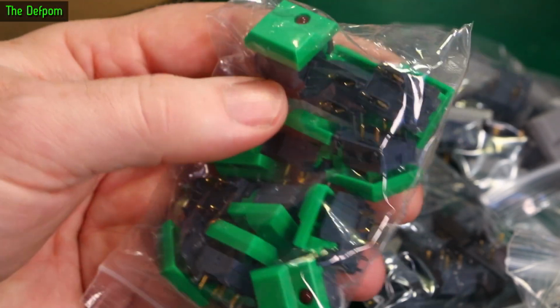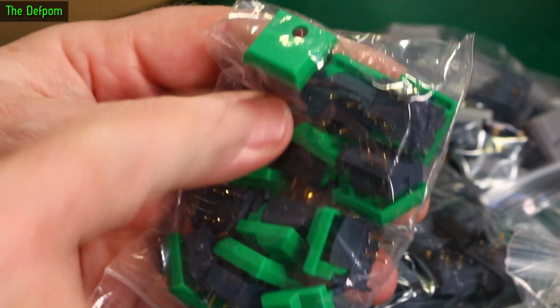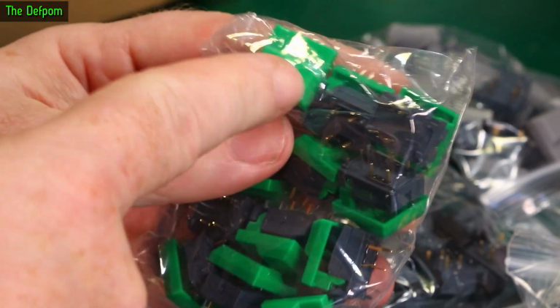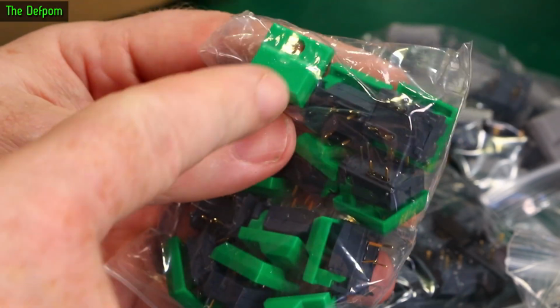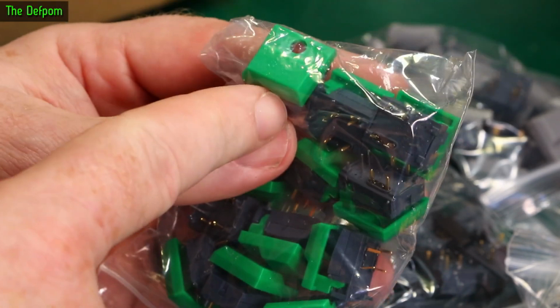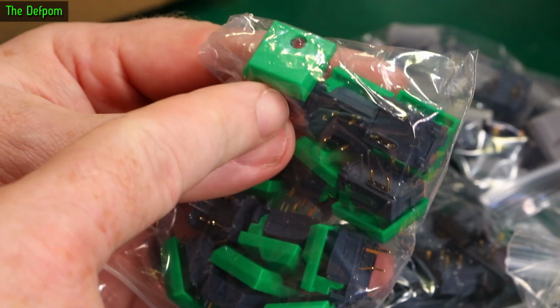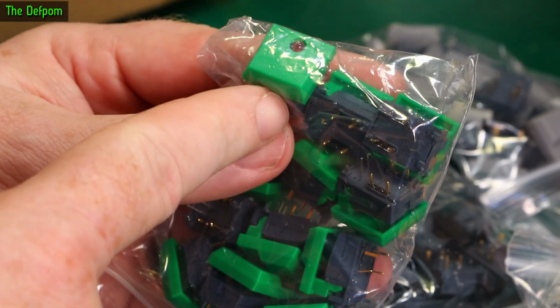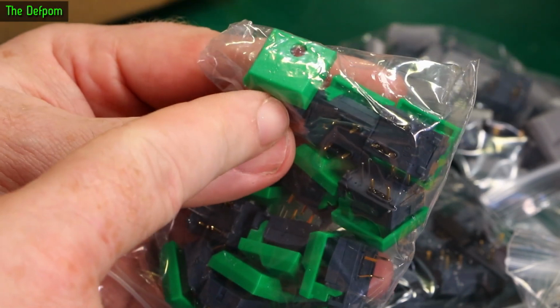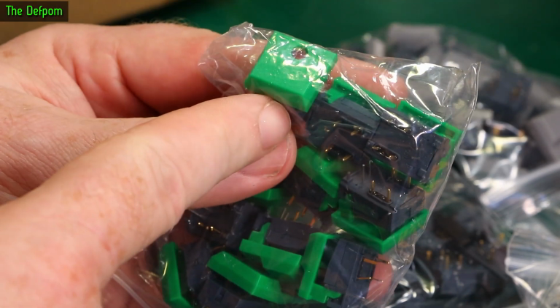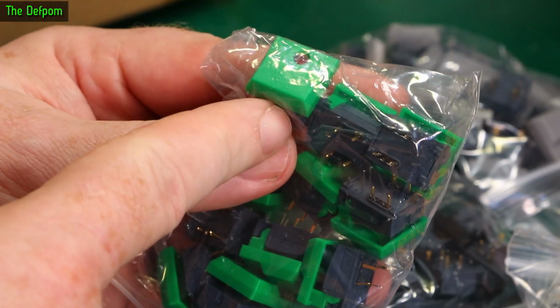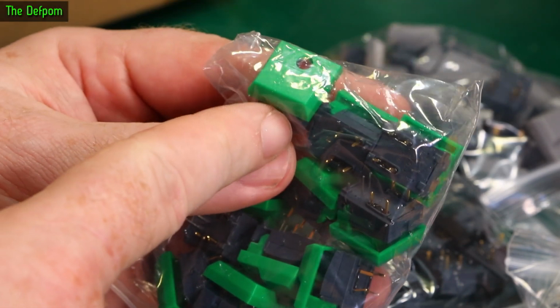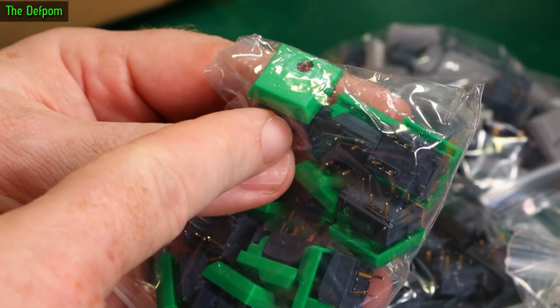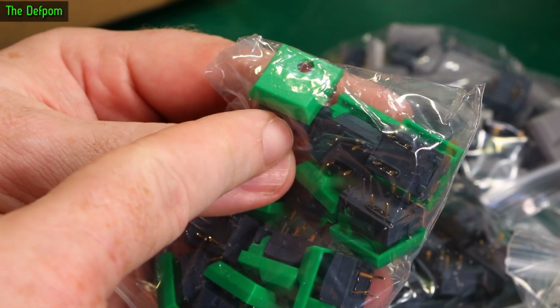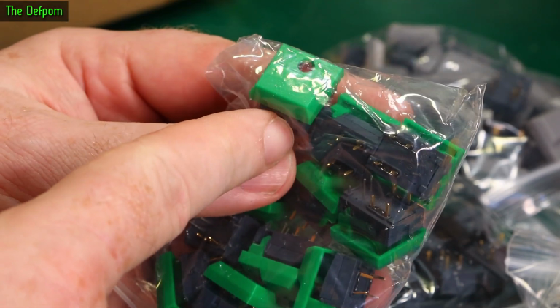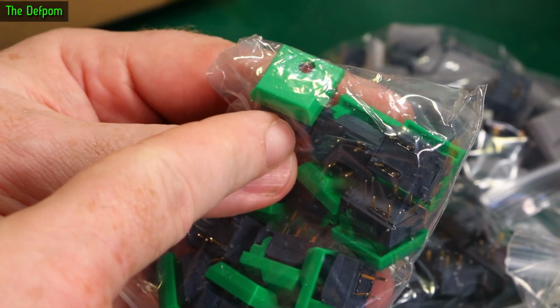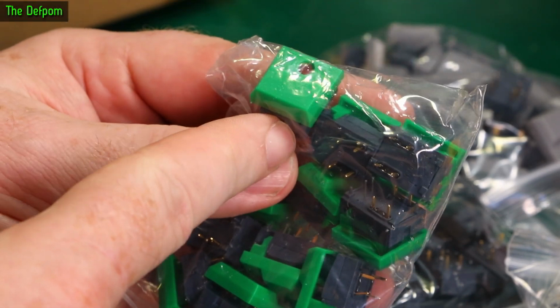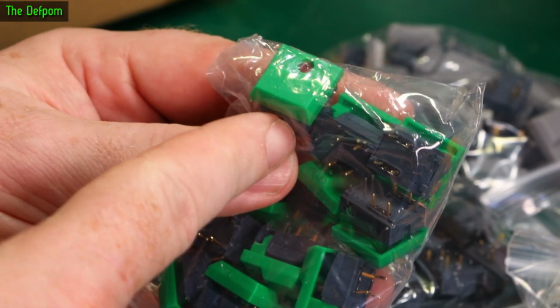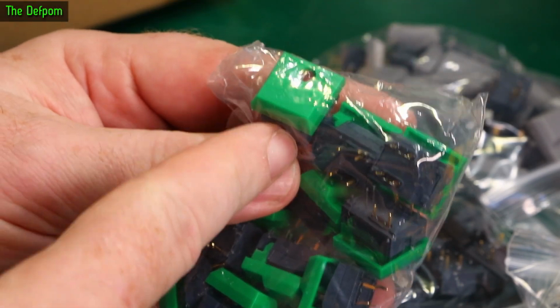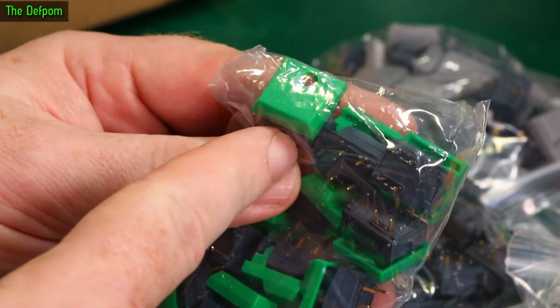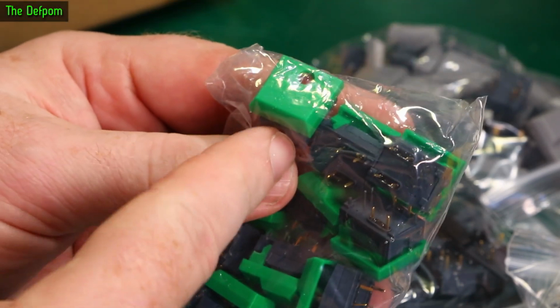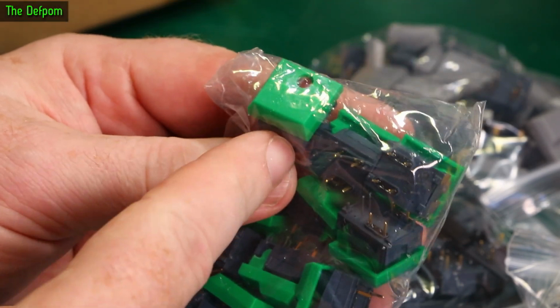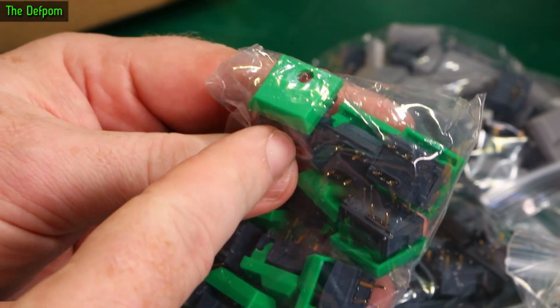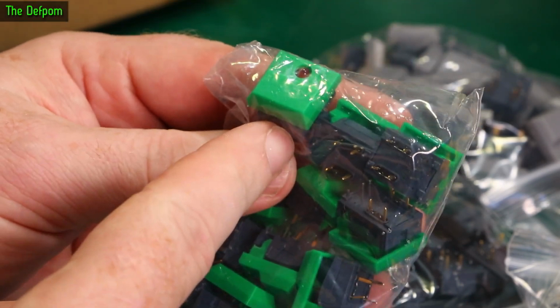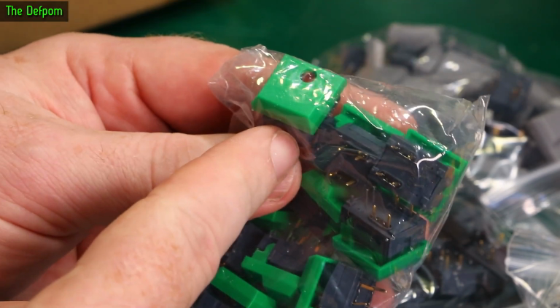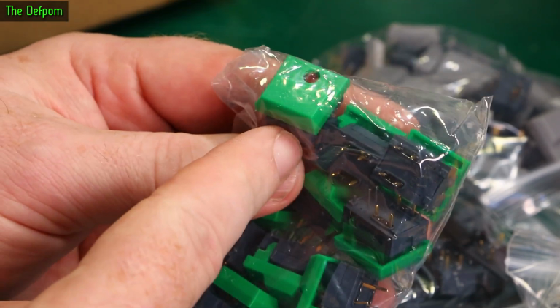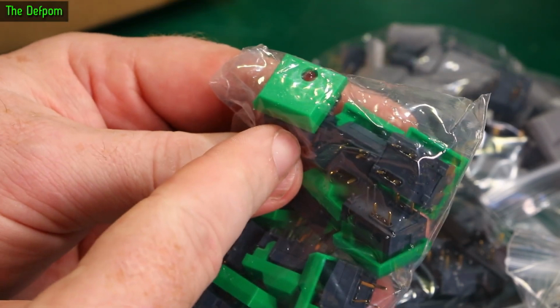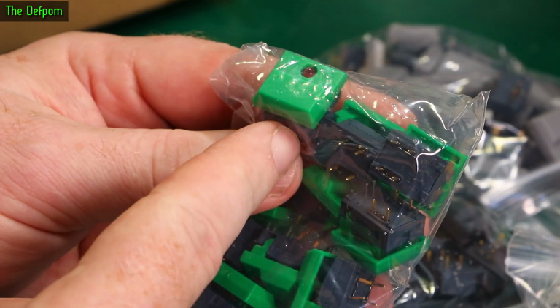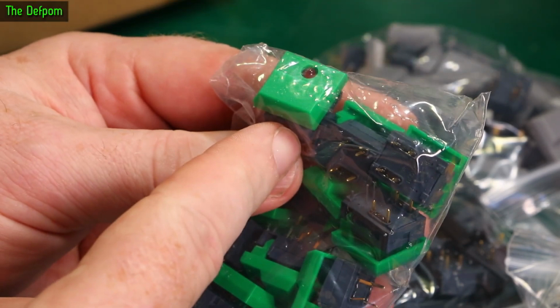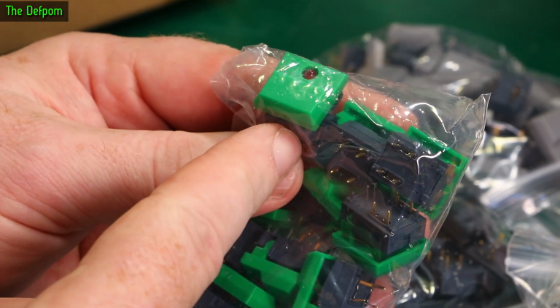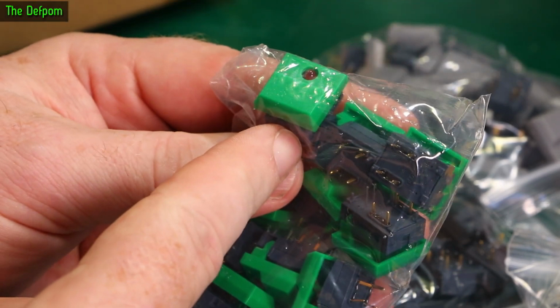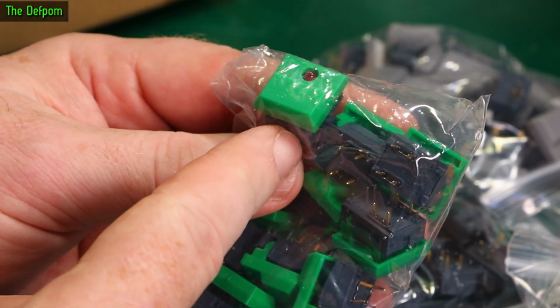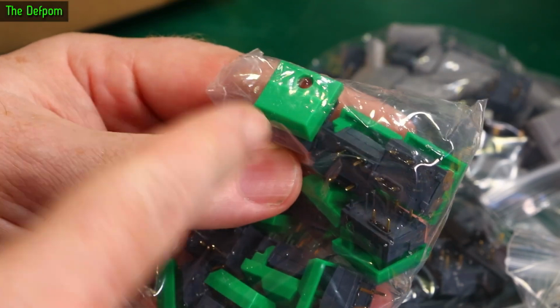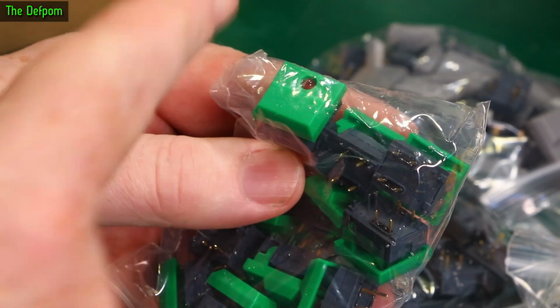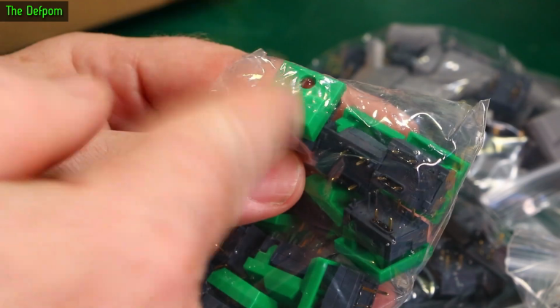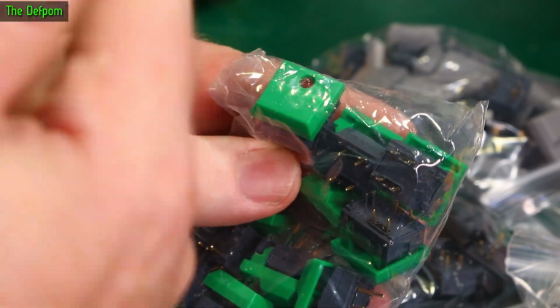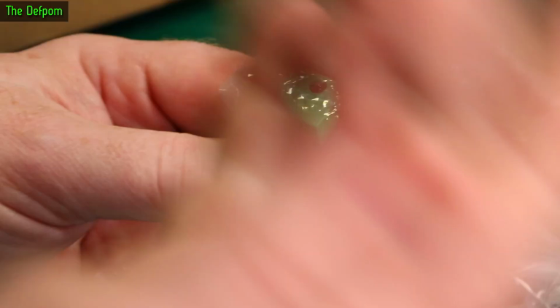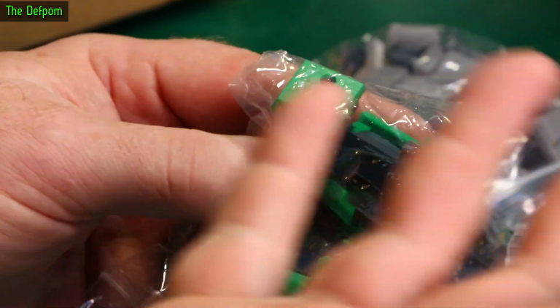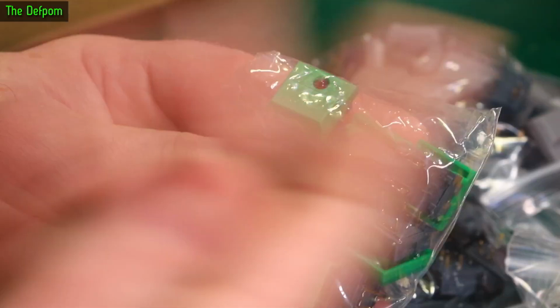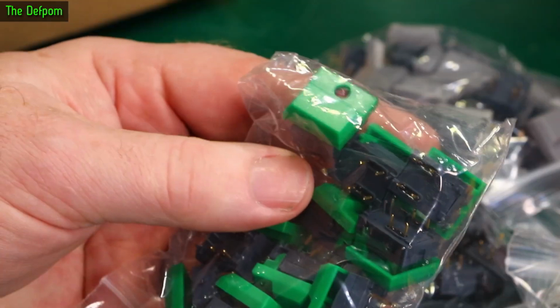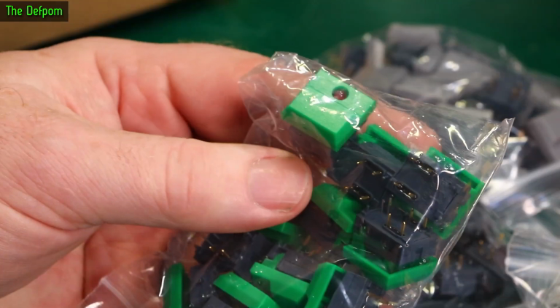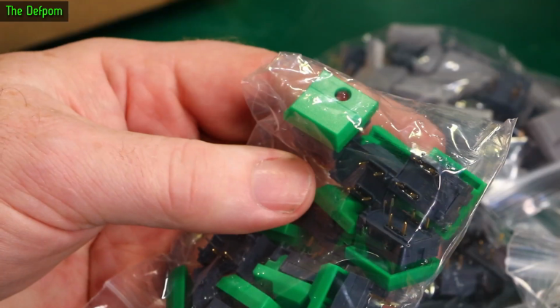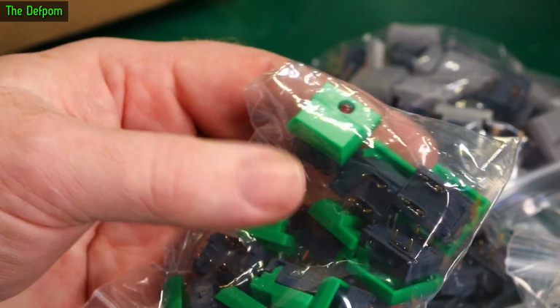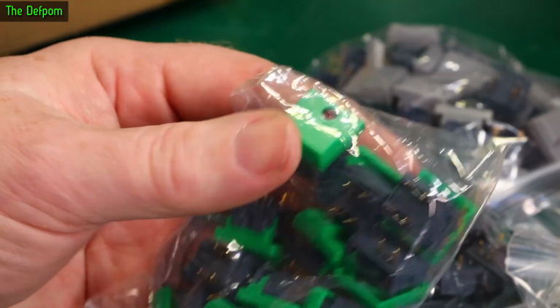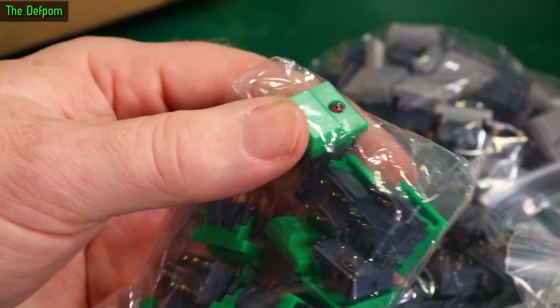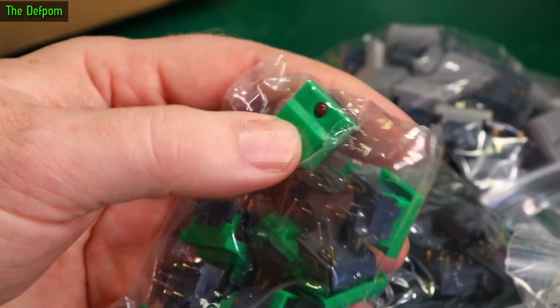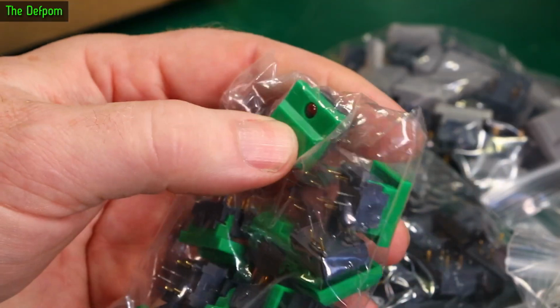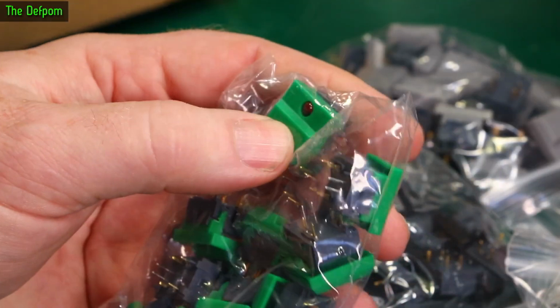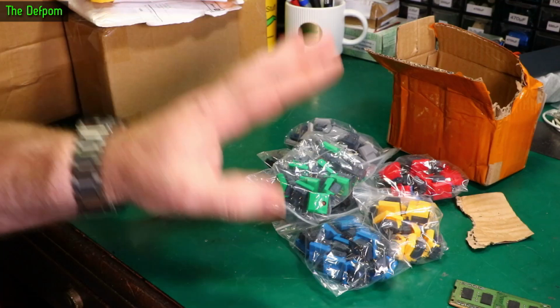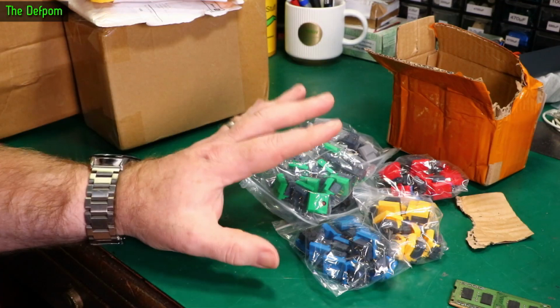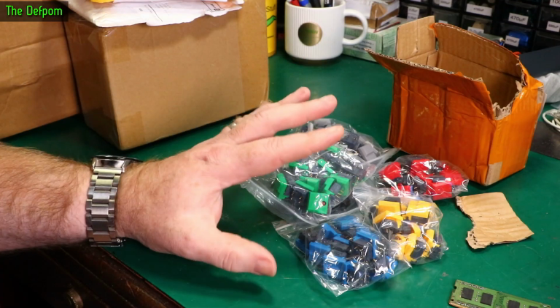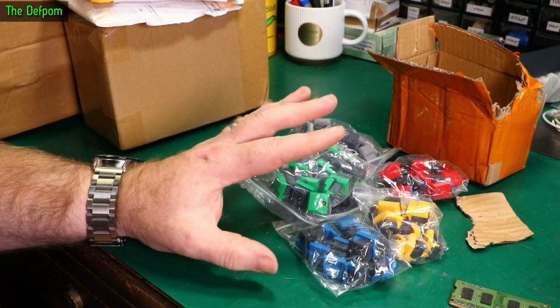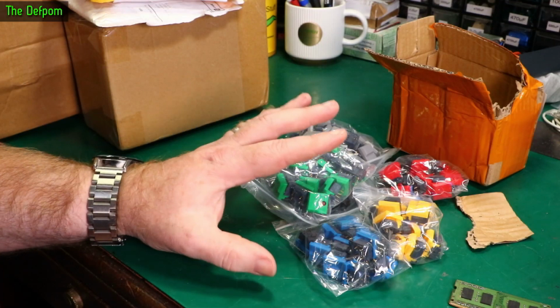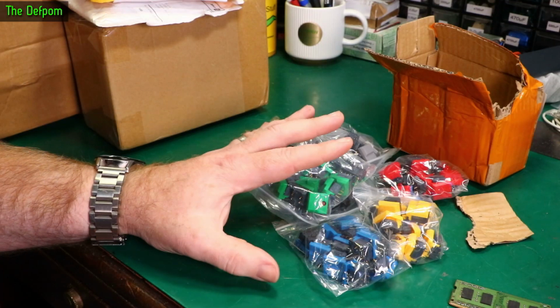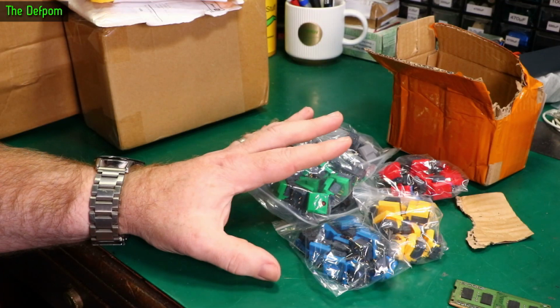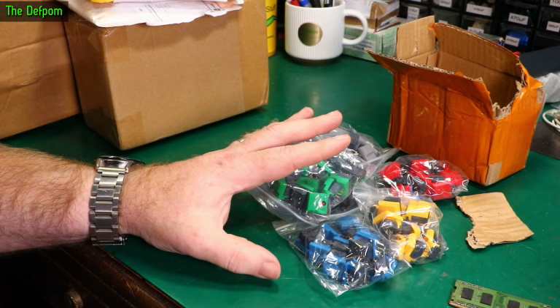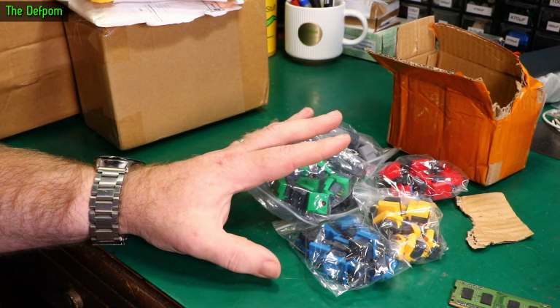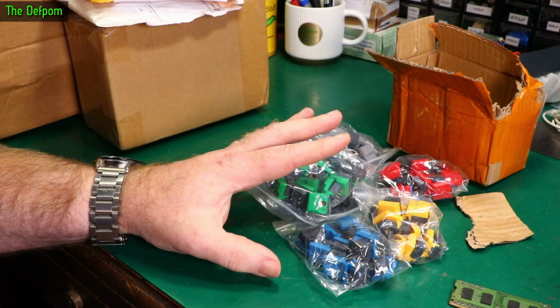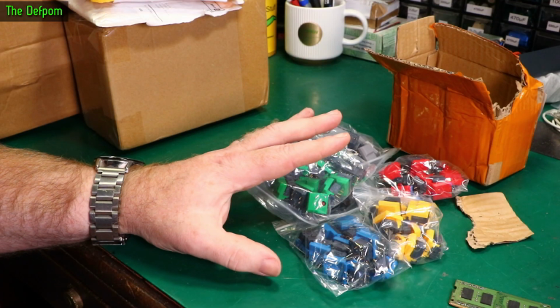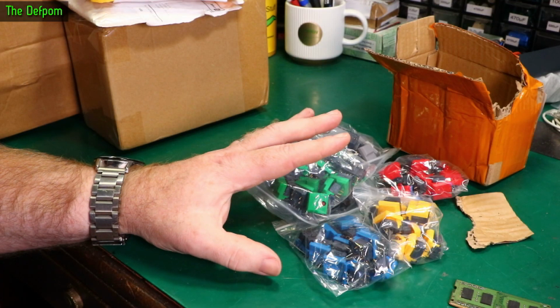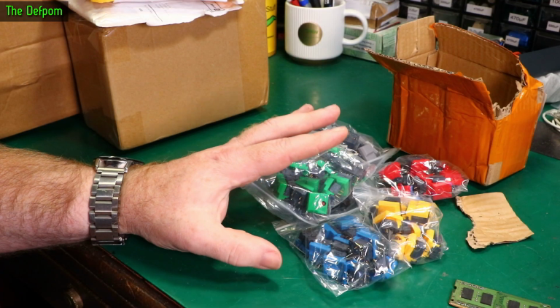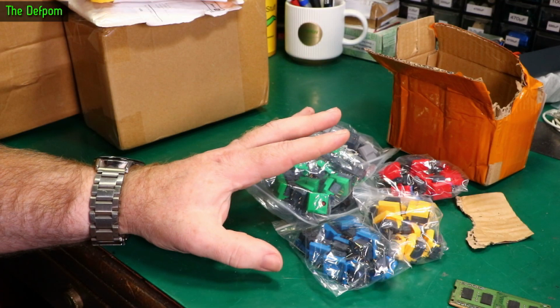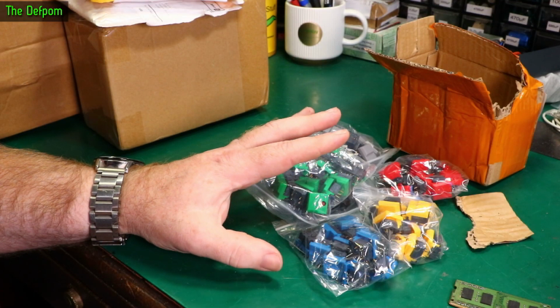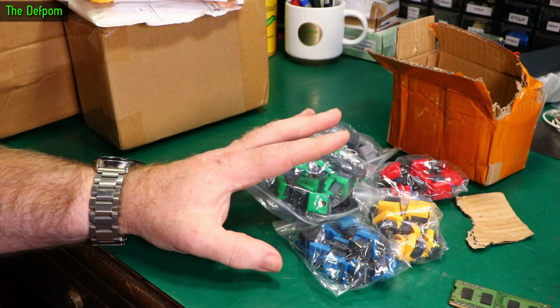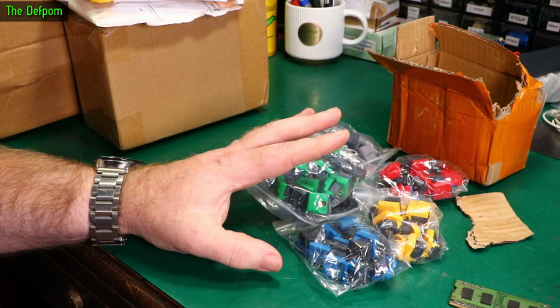This style switch has been used for decades. These switches are actually on my calibrator — obviously probably a better quality version, but they're there. I think I've got even more coming.